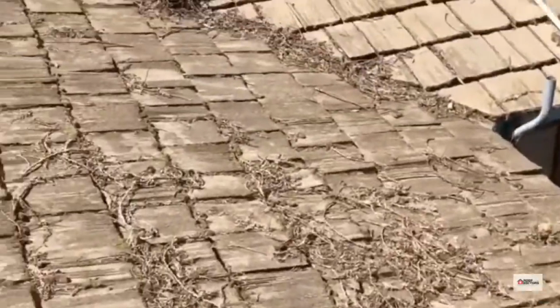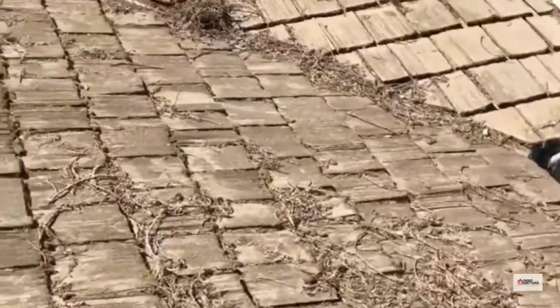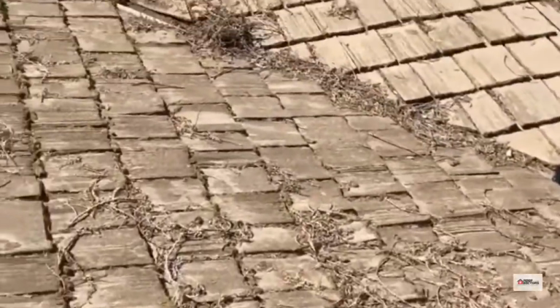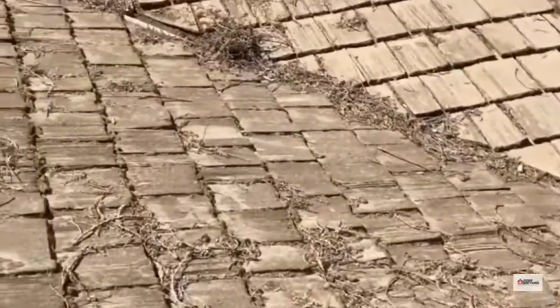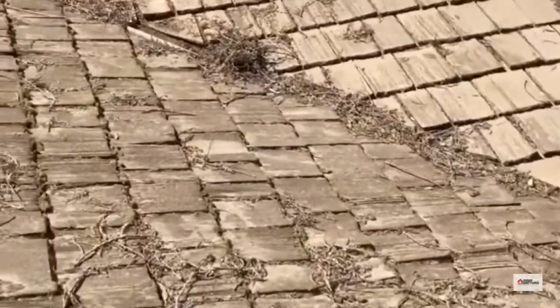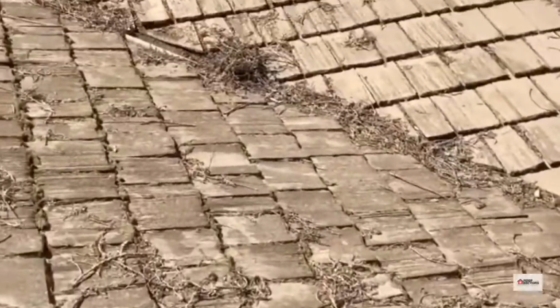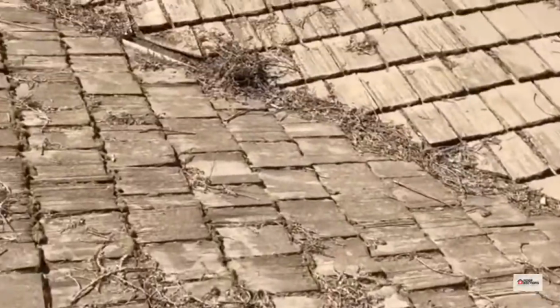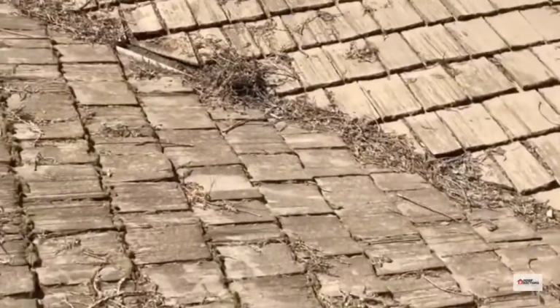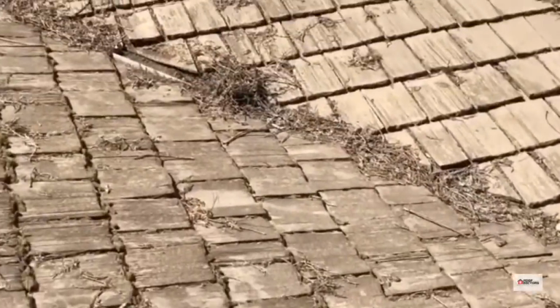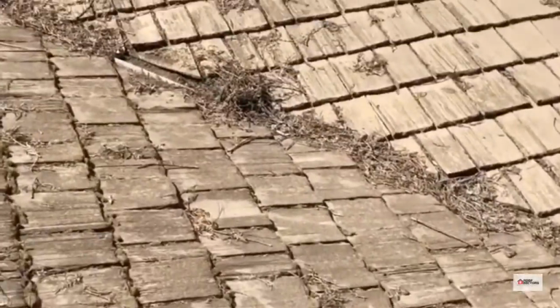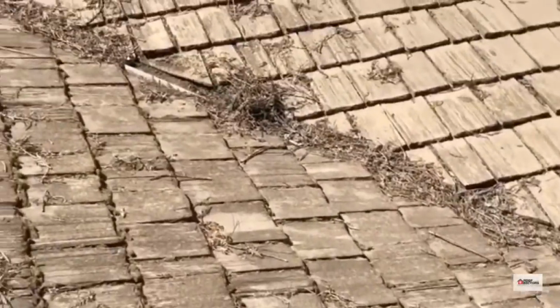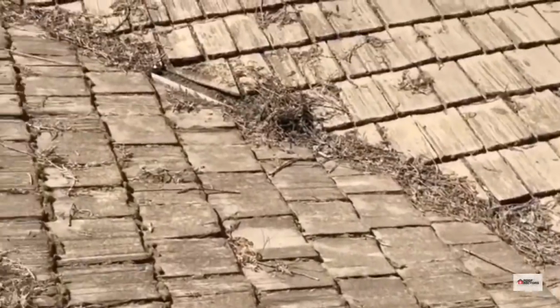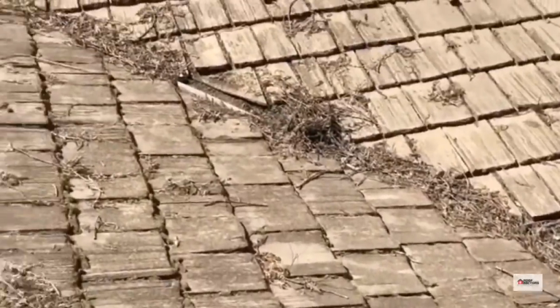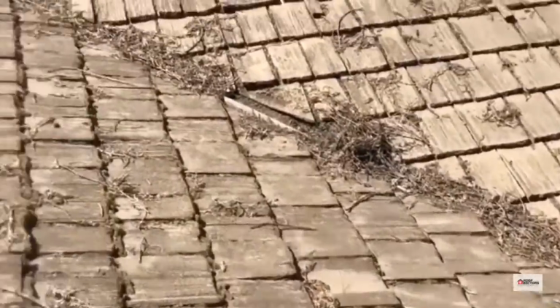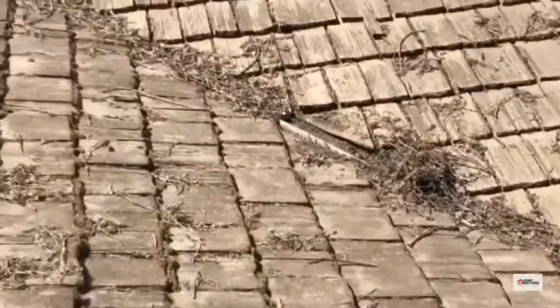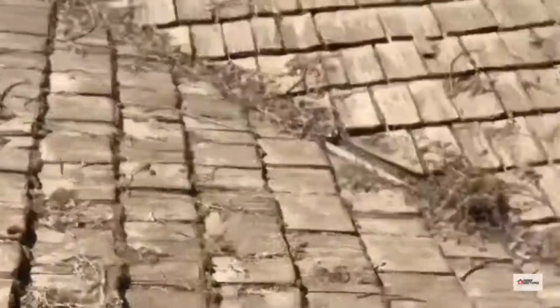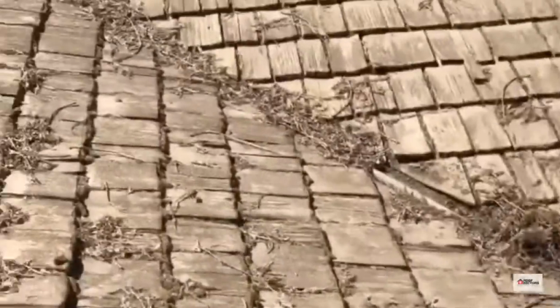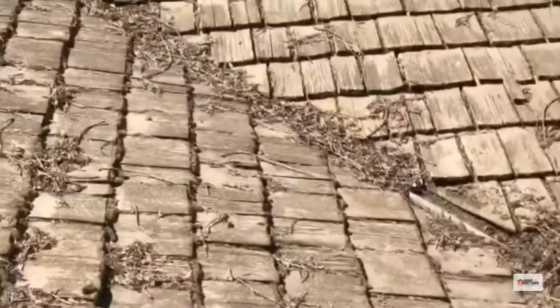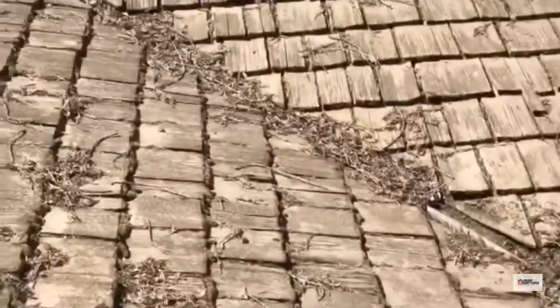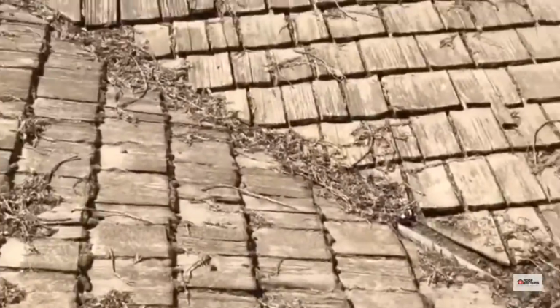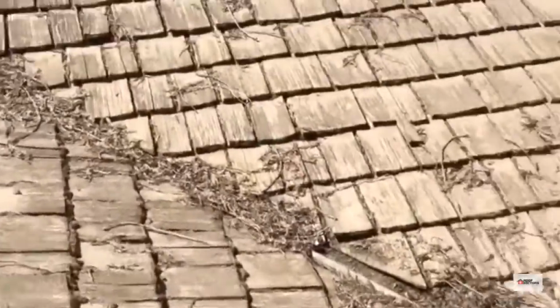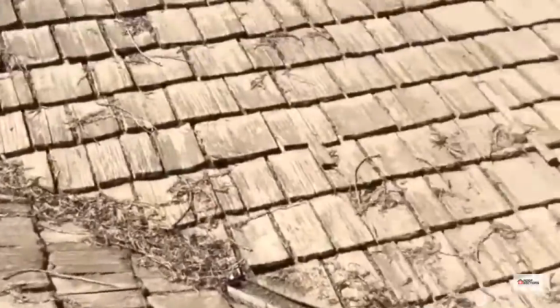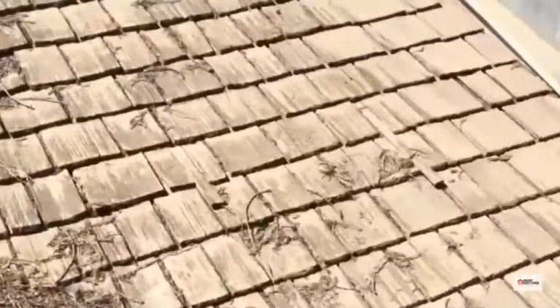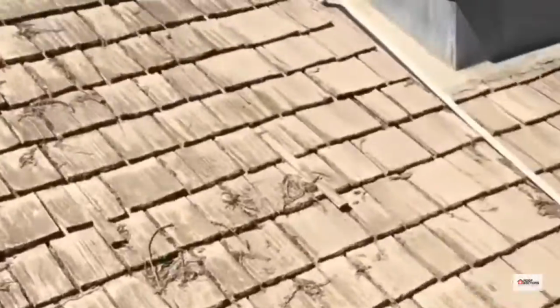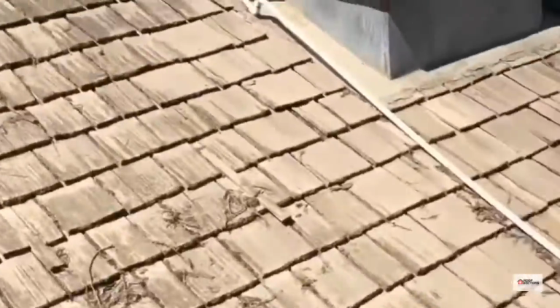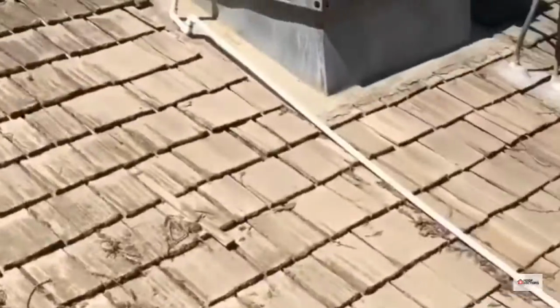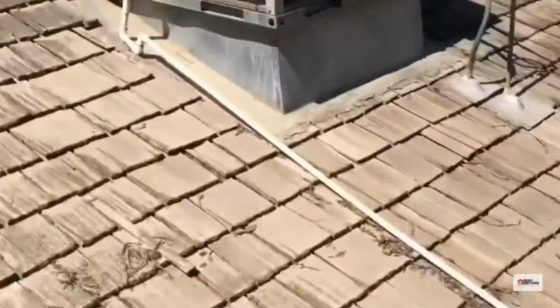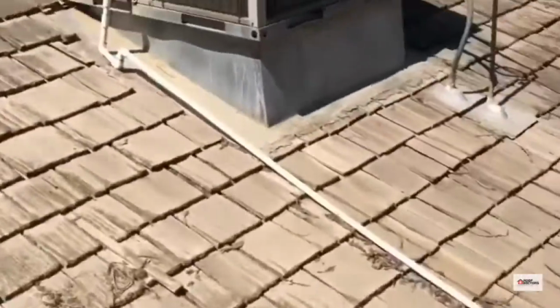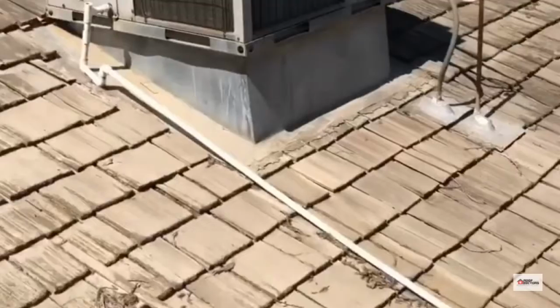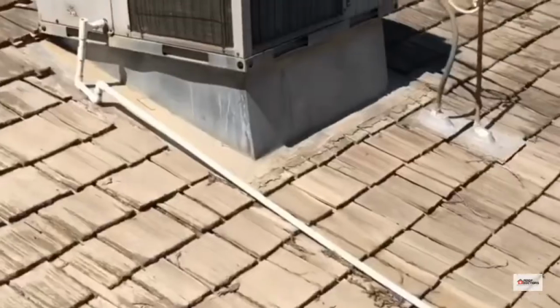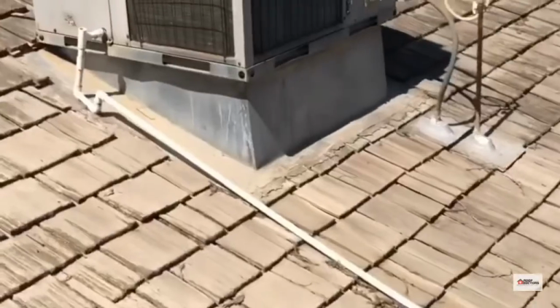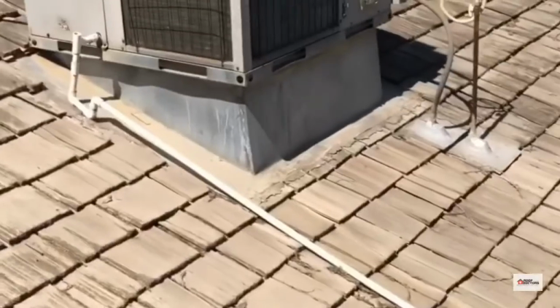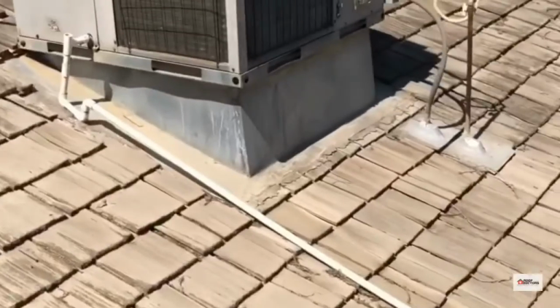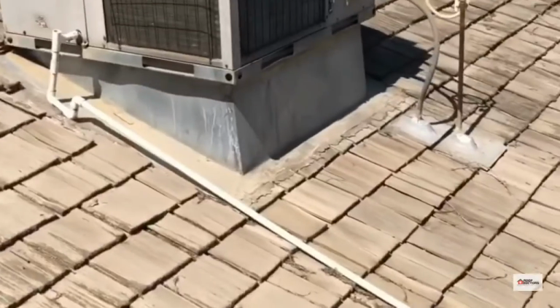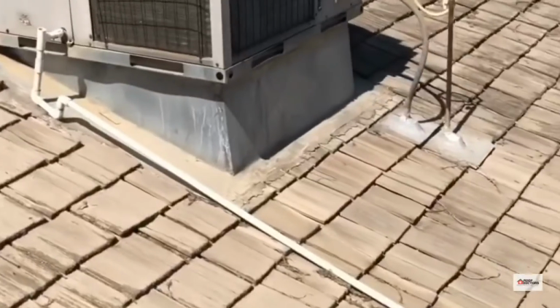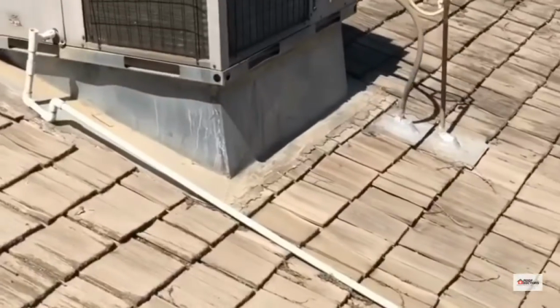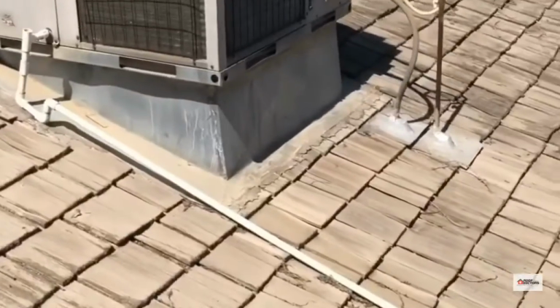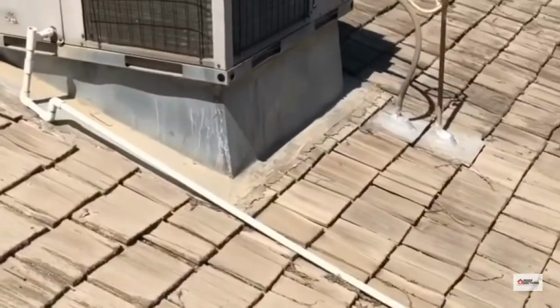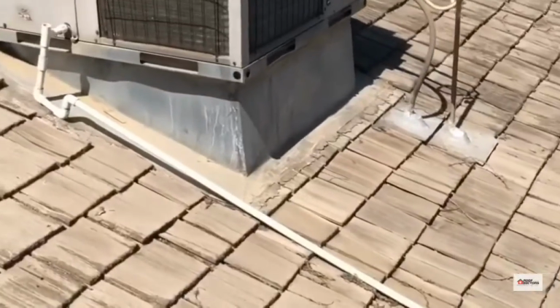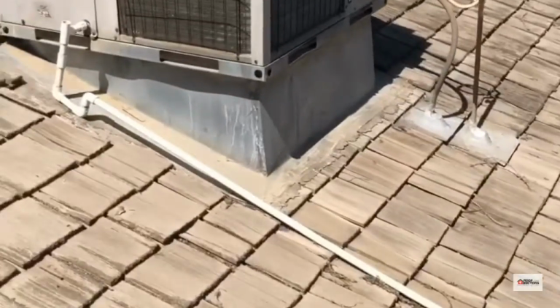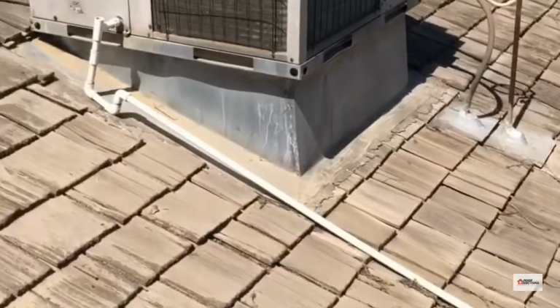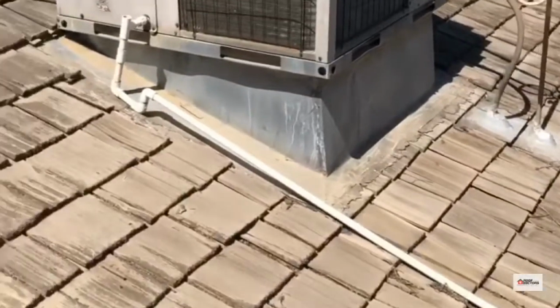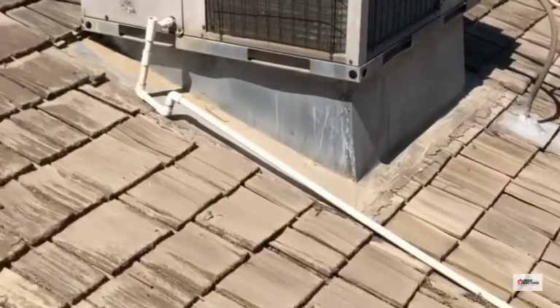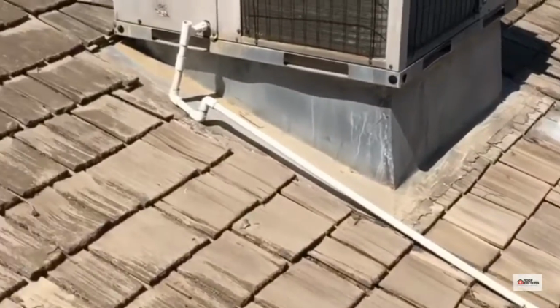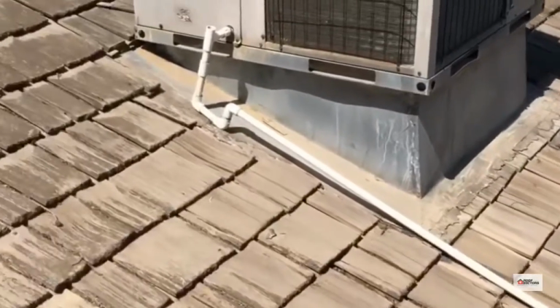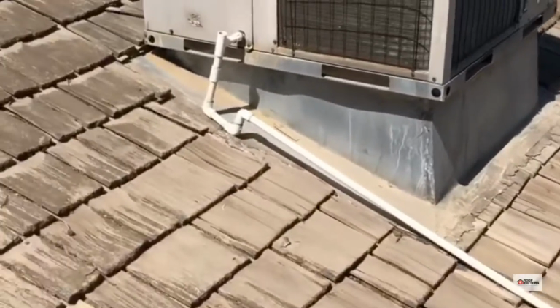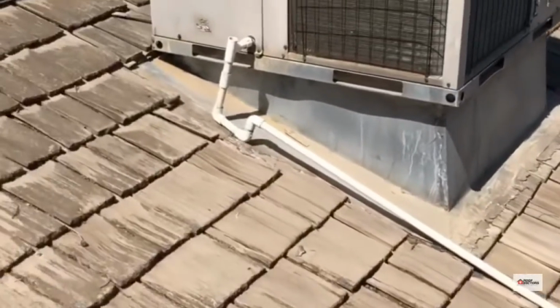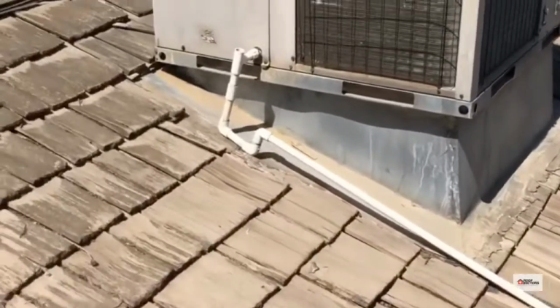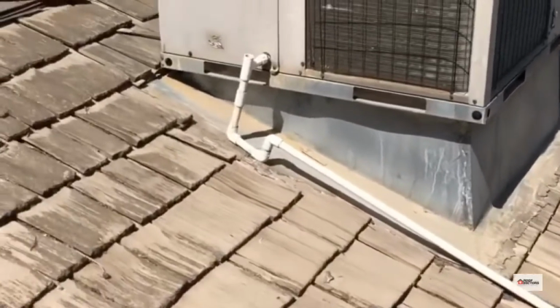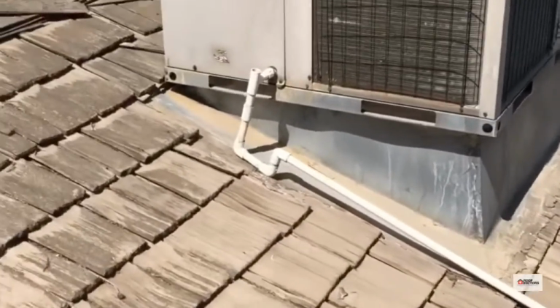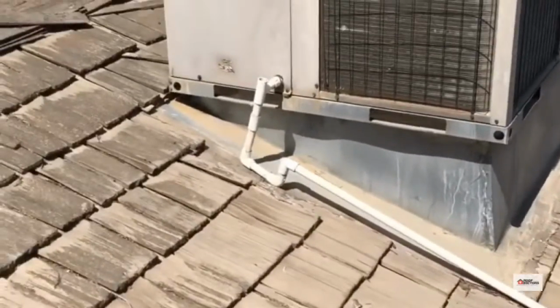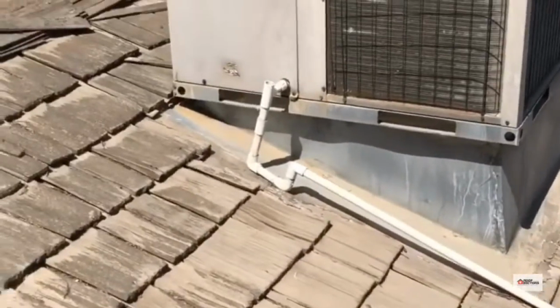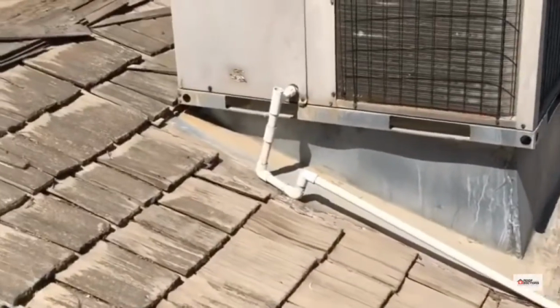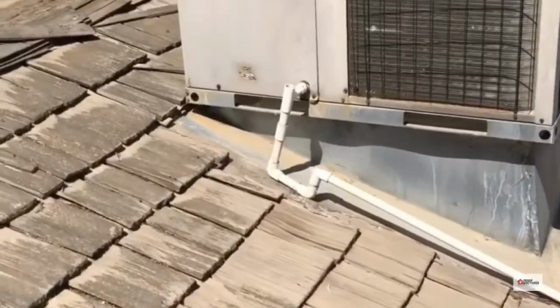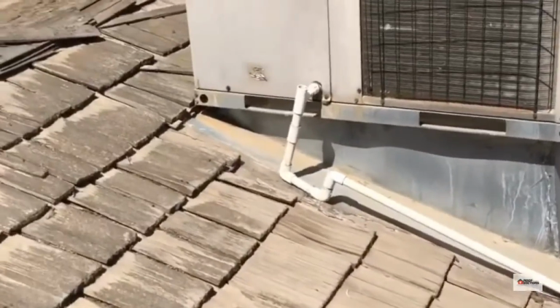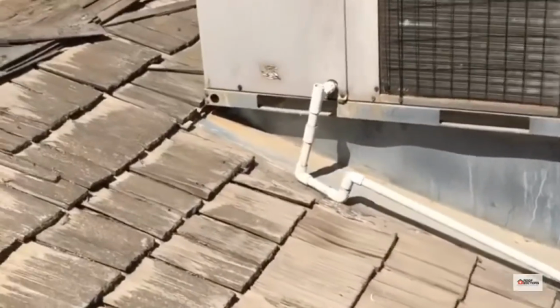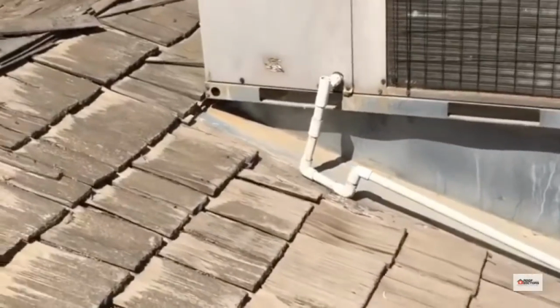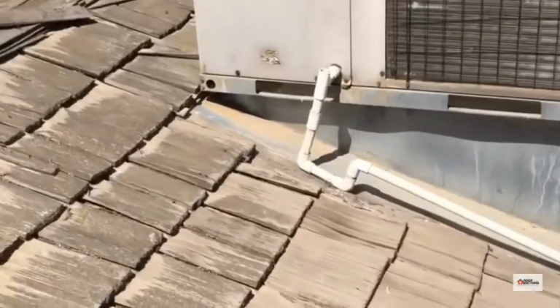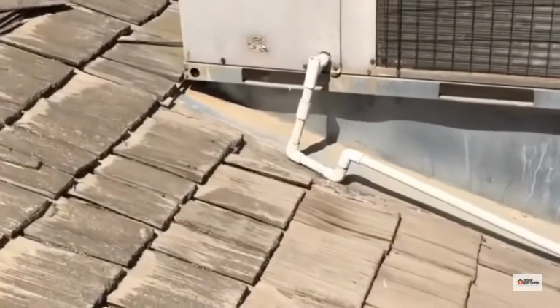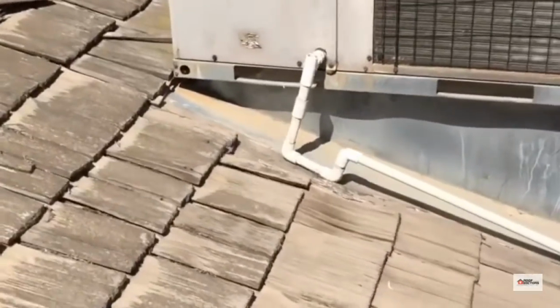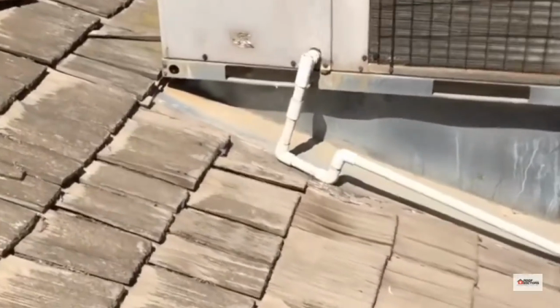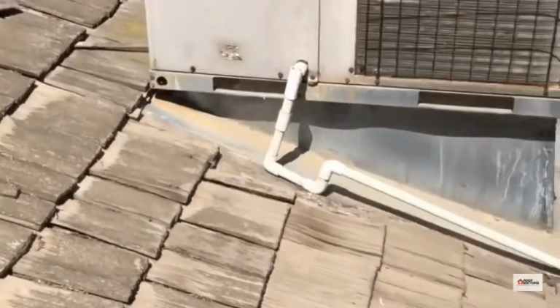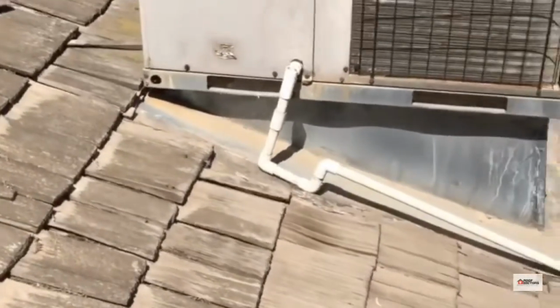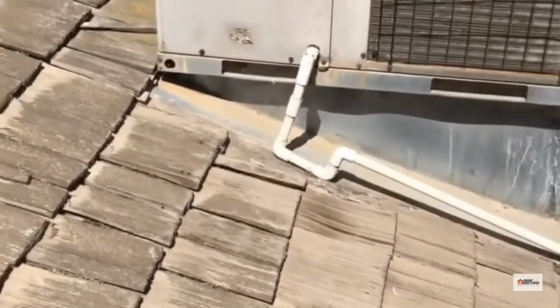A couple other things I didn't realize: besides the HVAC unit there that's got mastic on it, it can potentially pass leak.